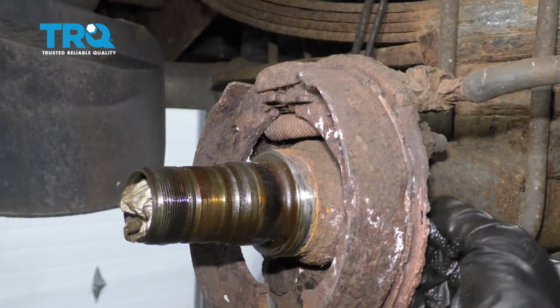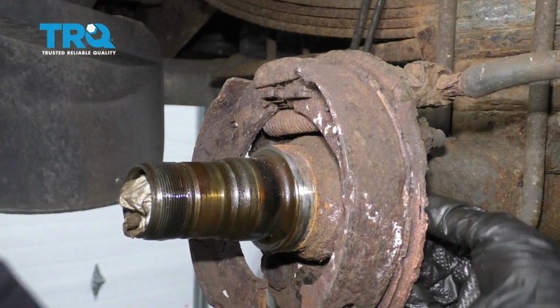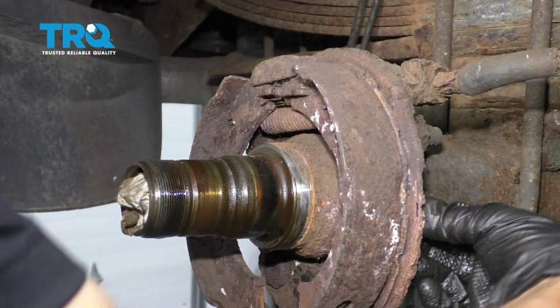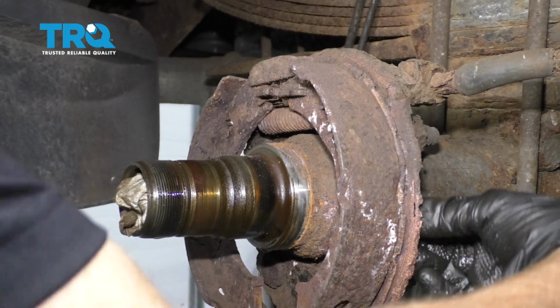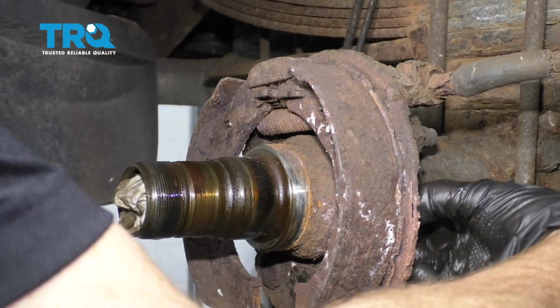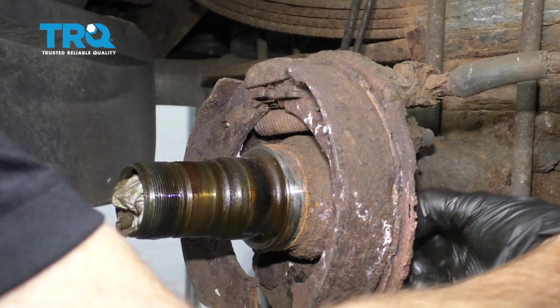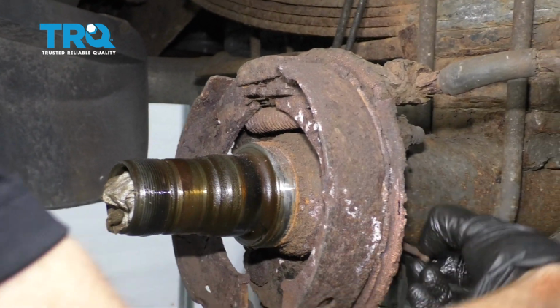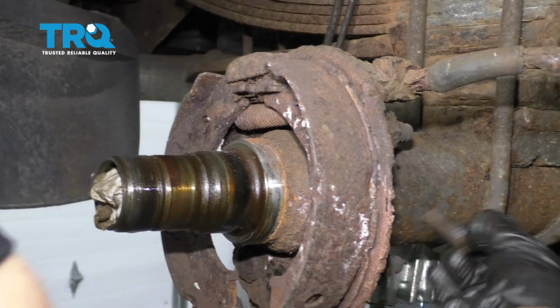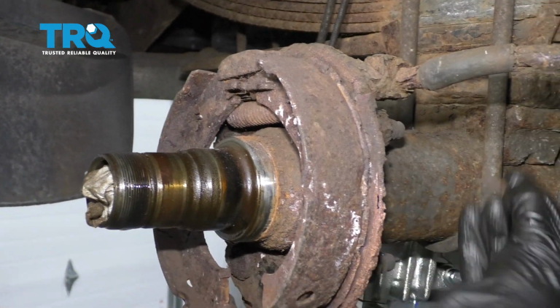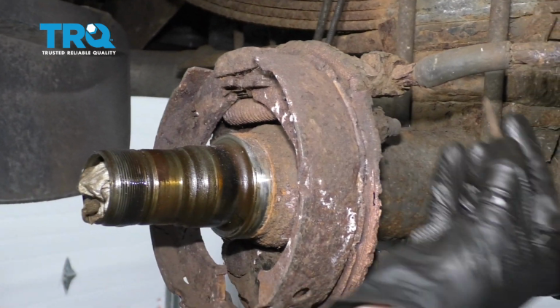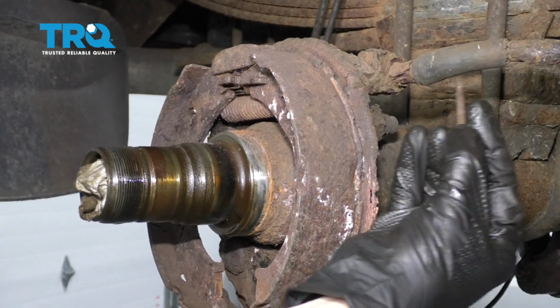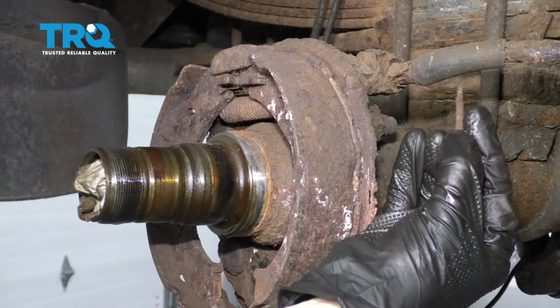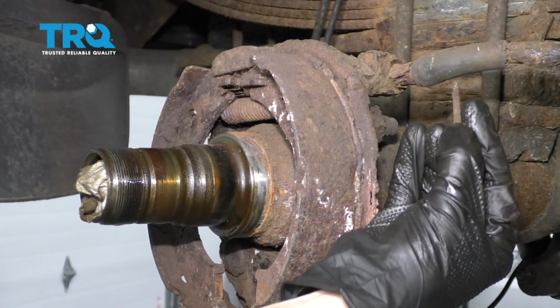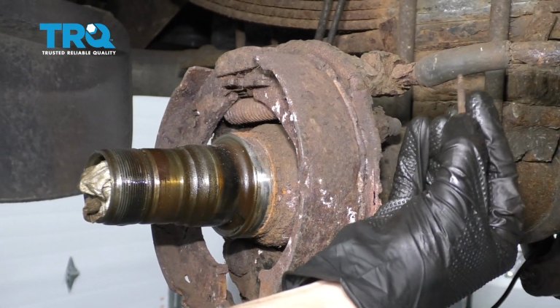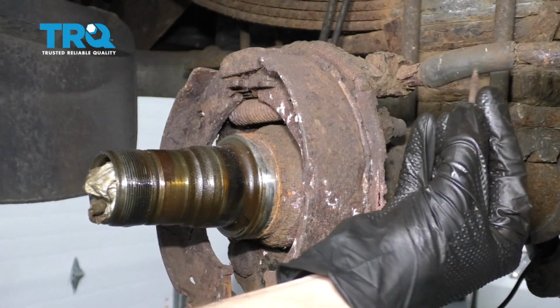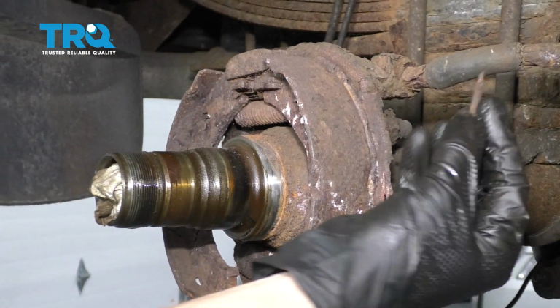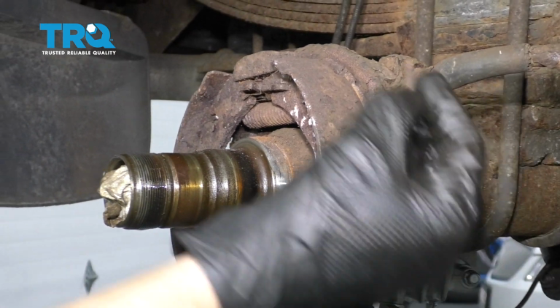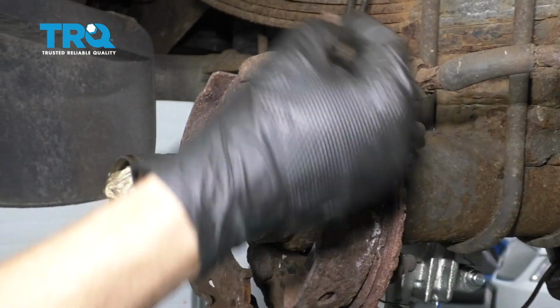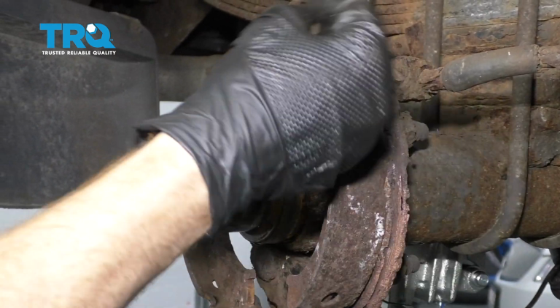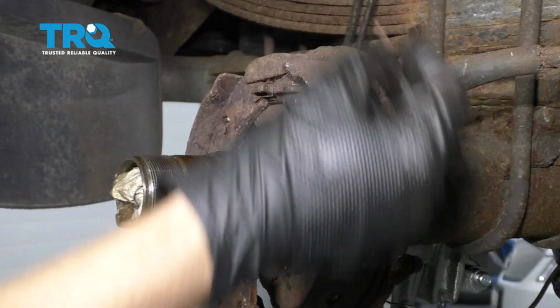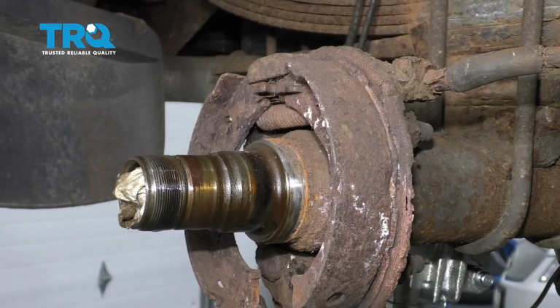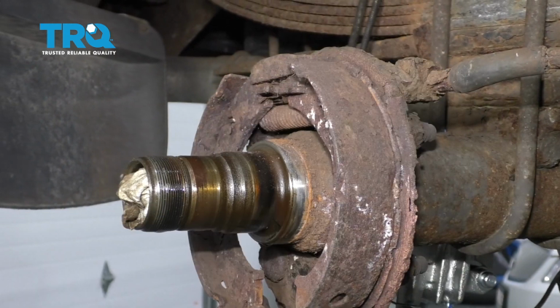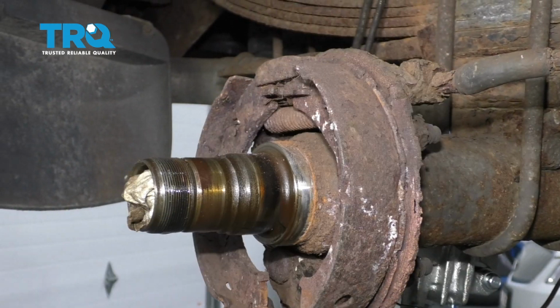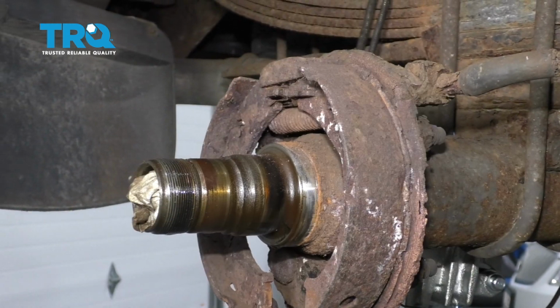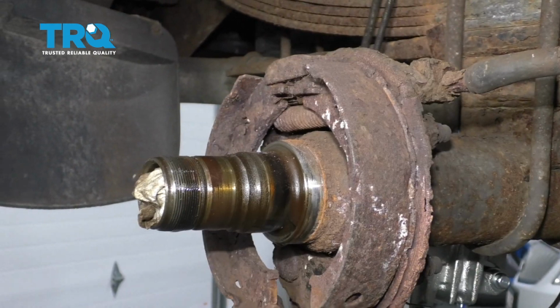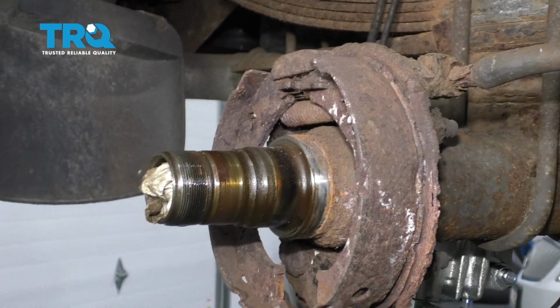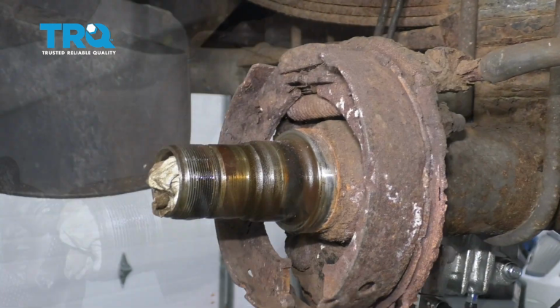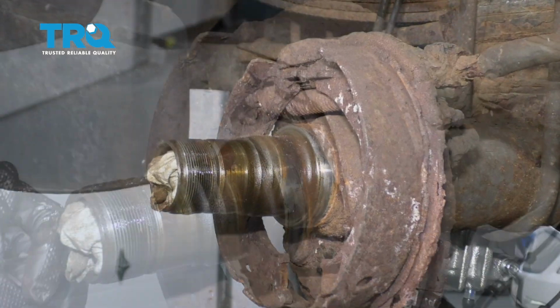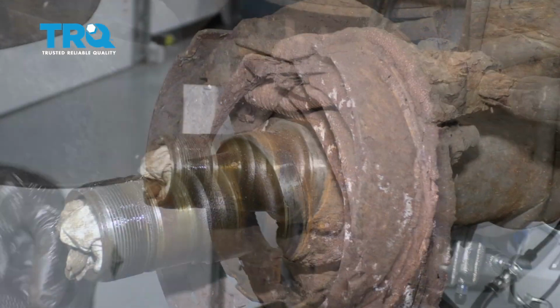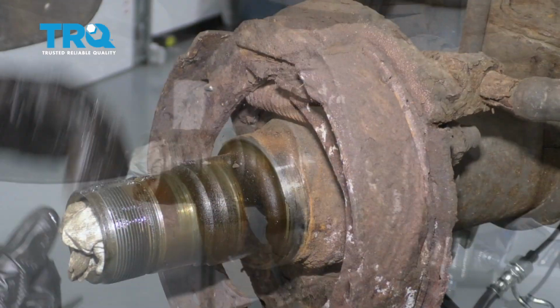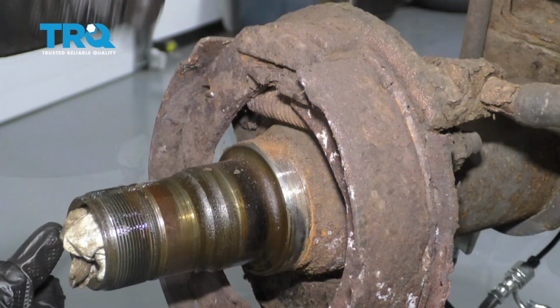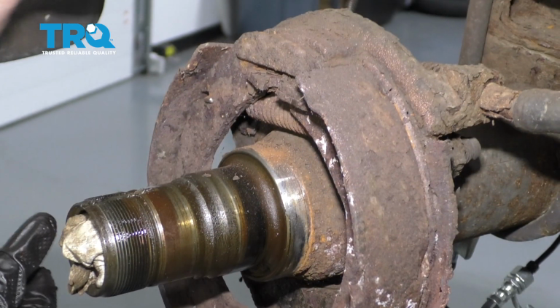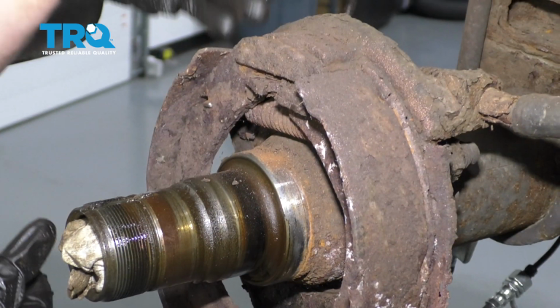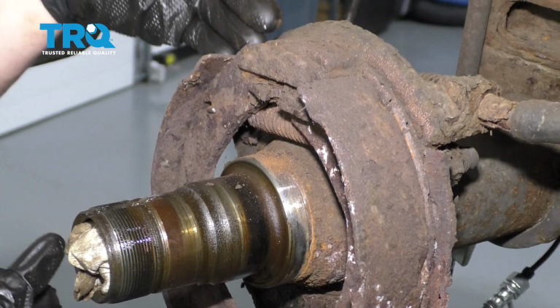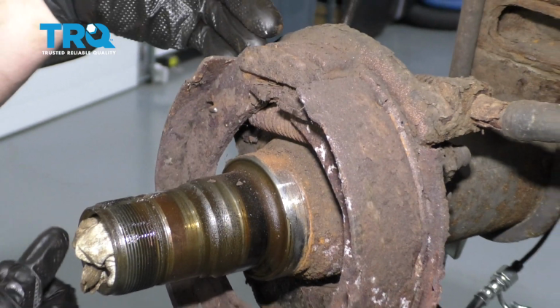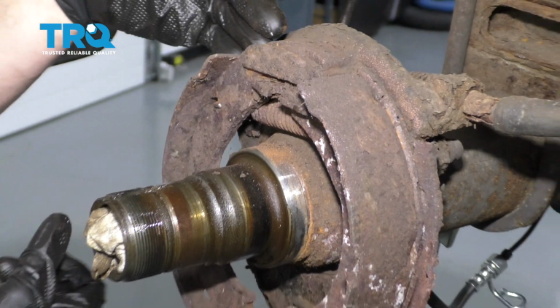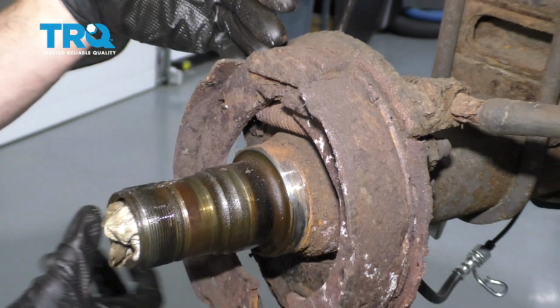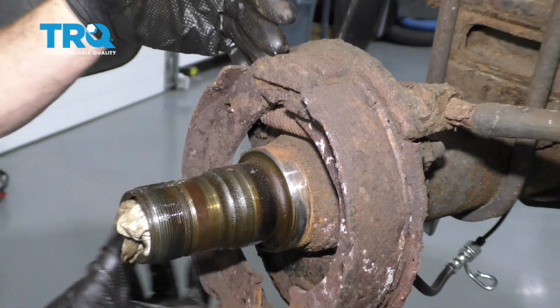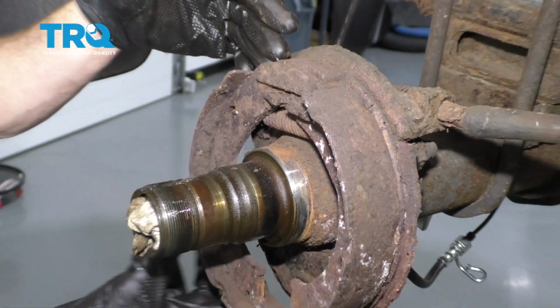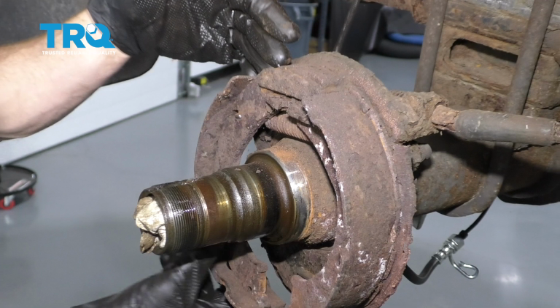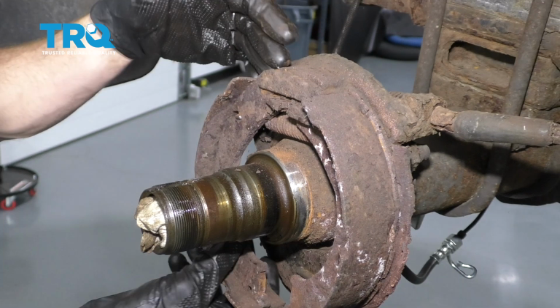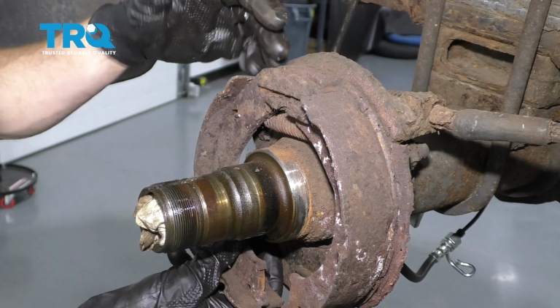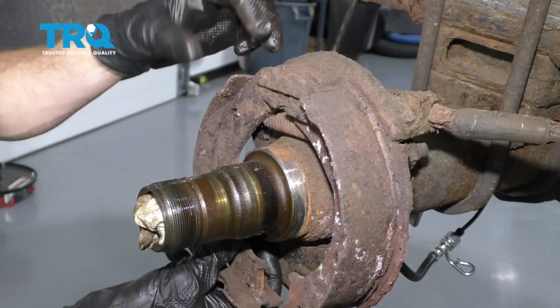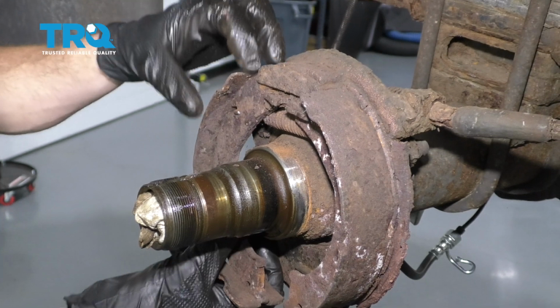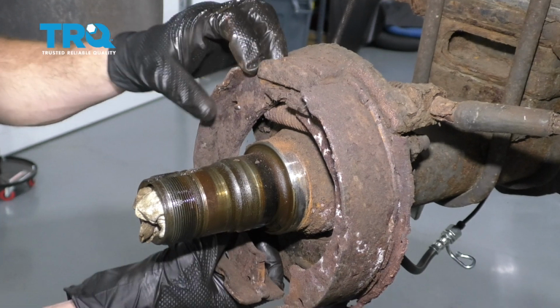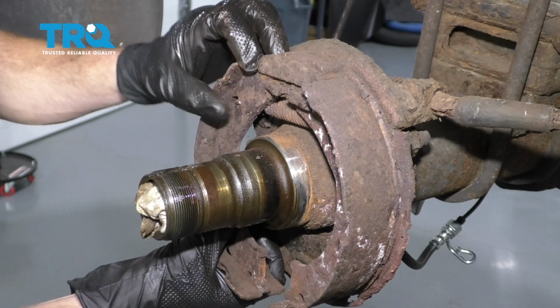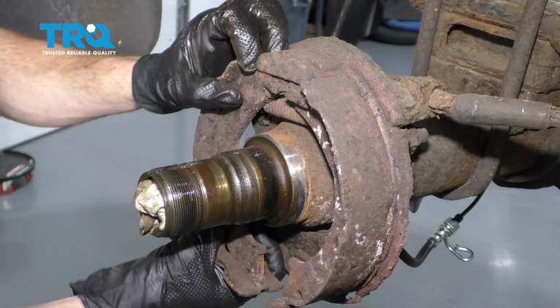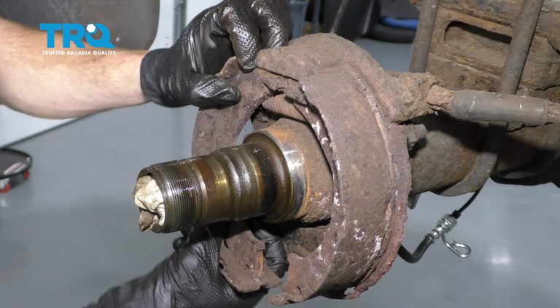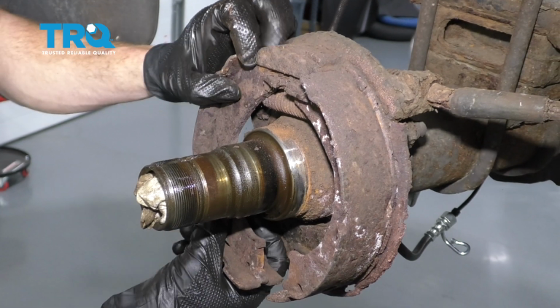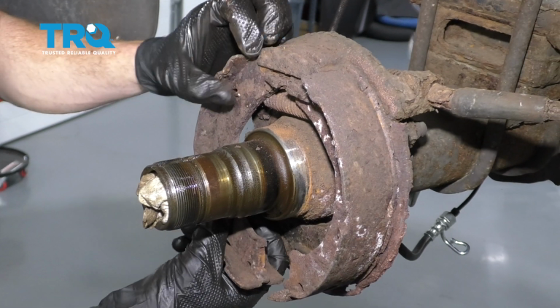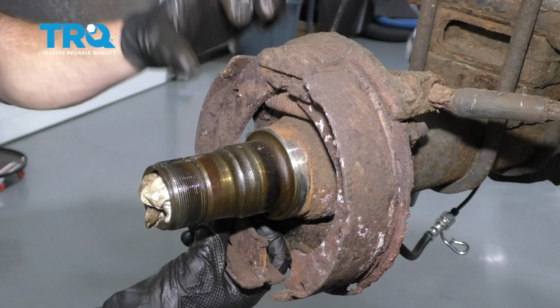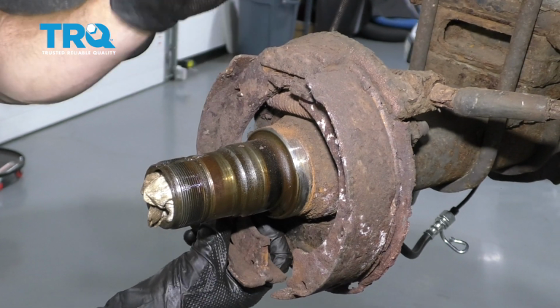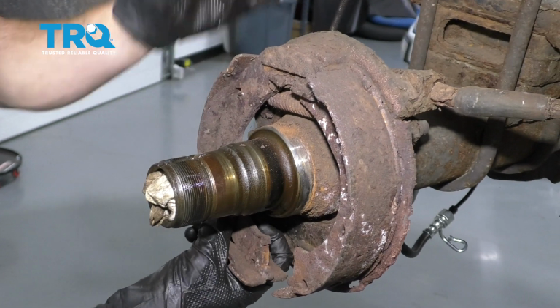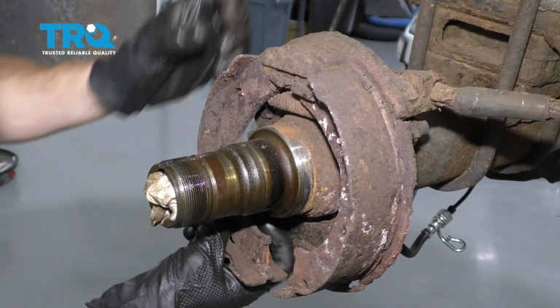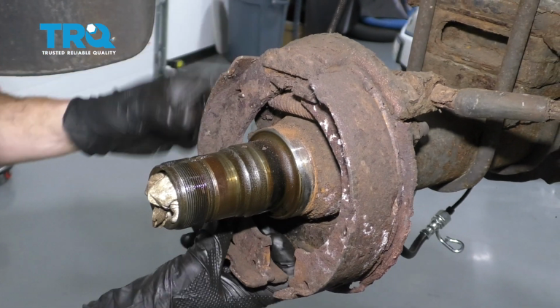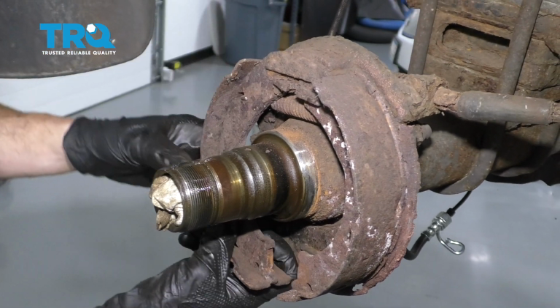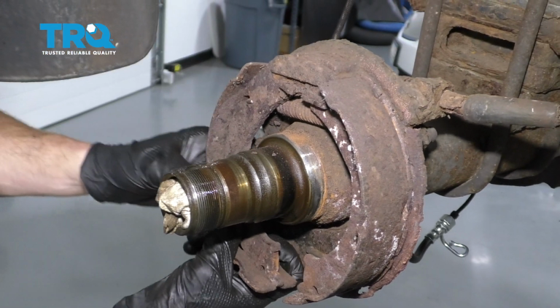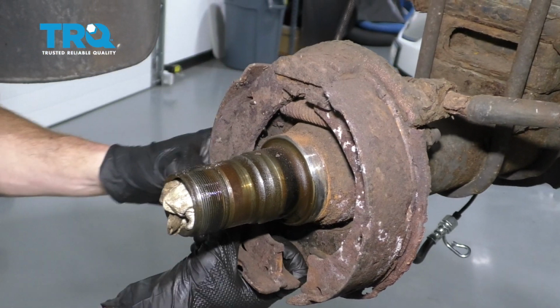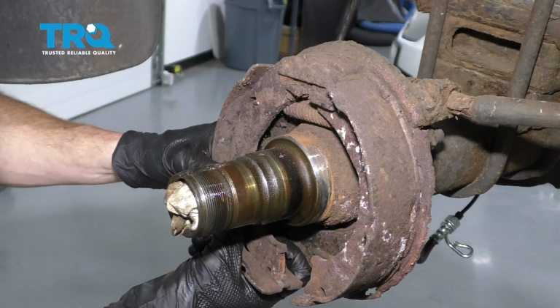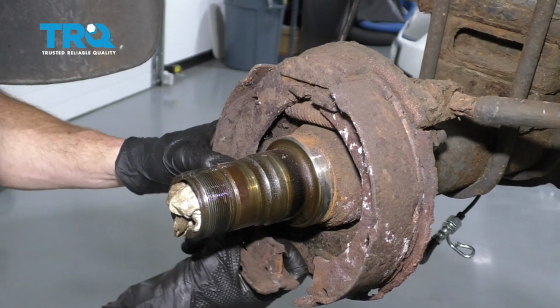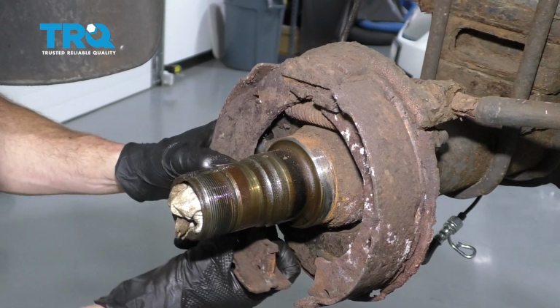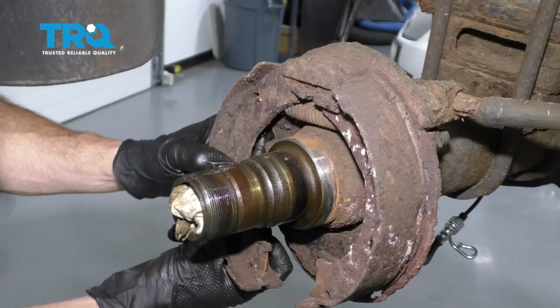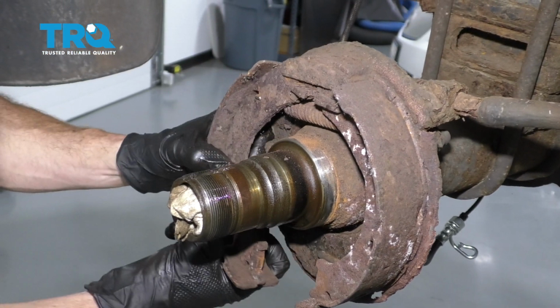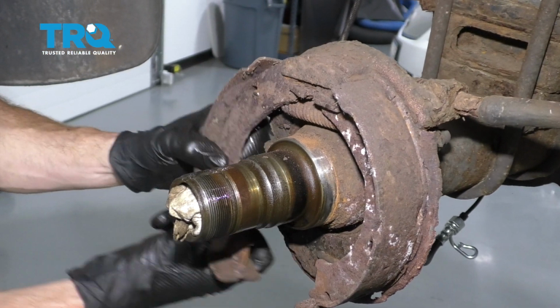Remove the pin from the backing plate. Do the same to your other shoe. Now we can grab onto the emergency brake shoe and work it out of its mounting point.